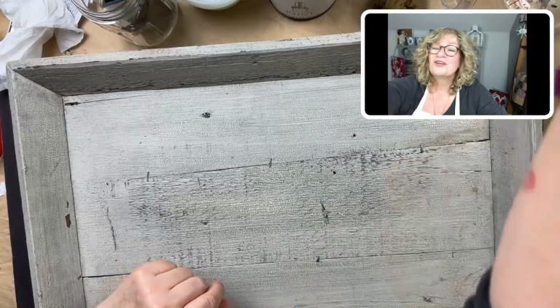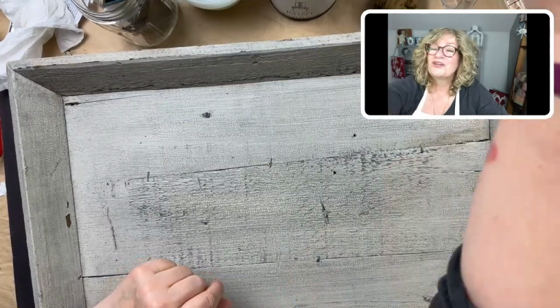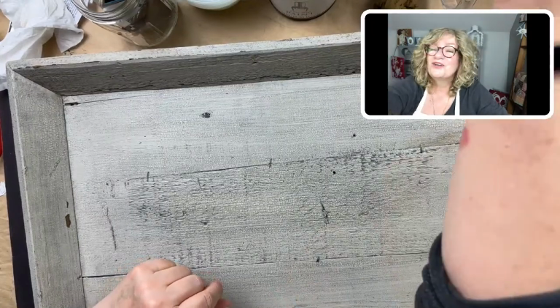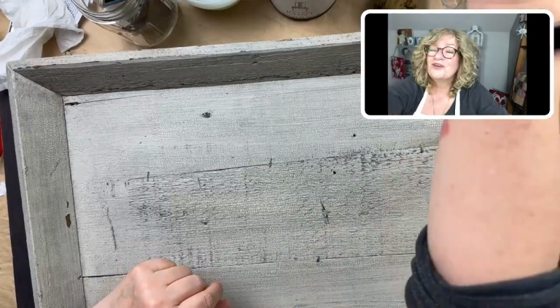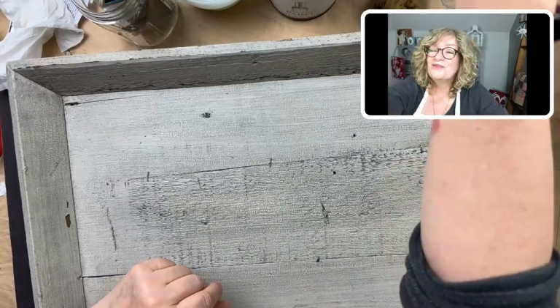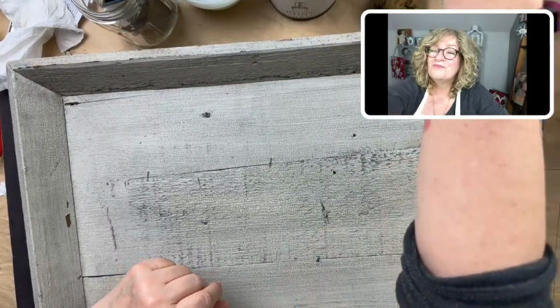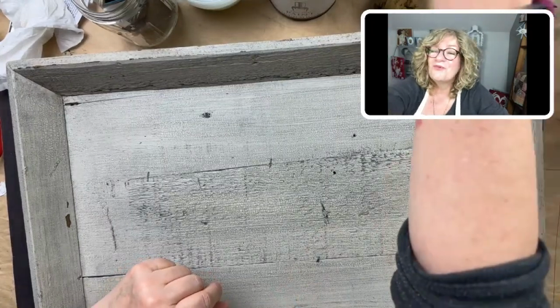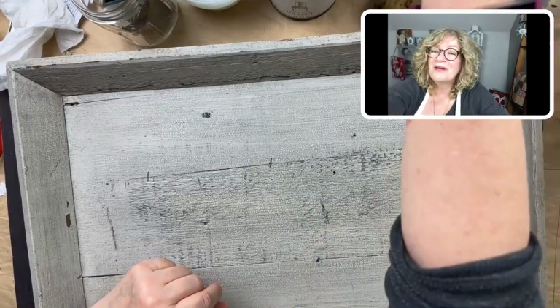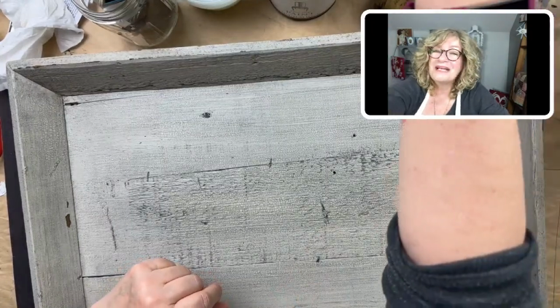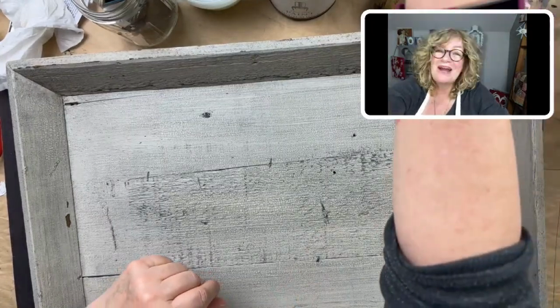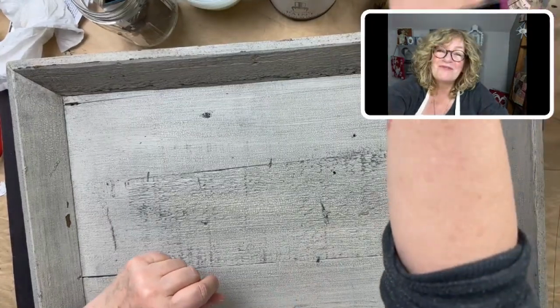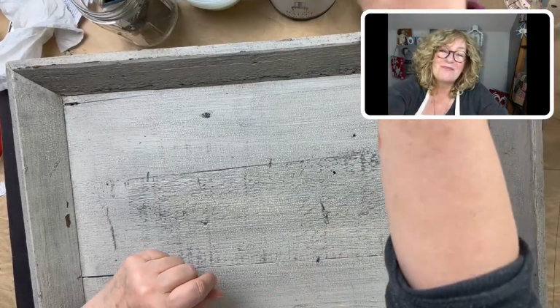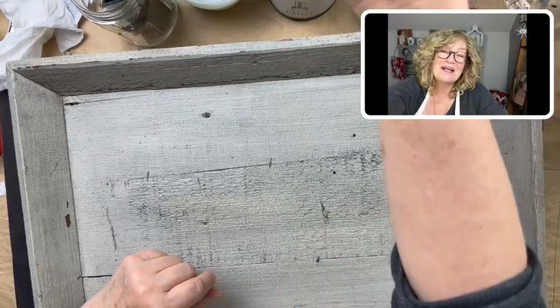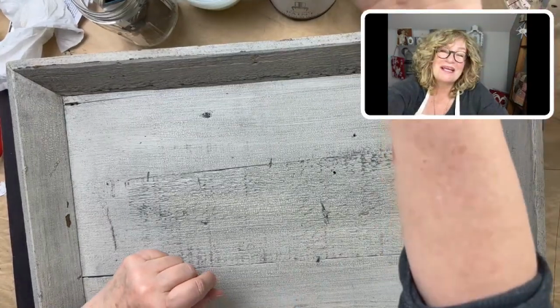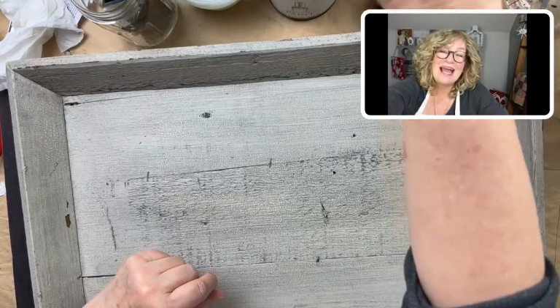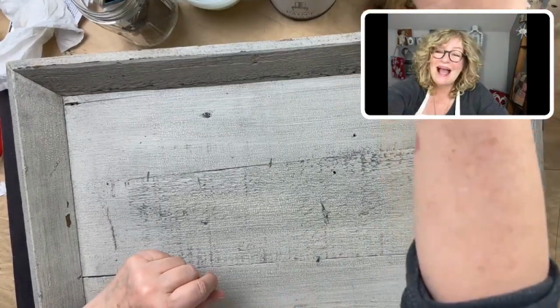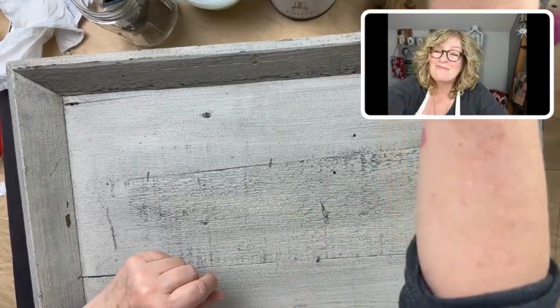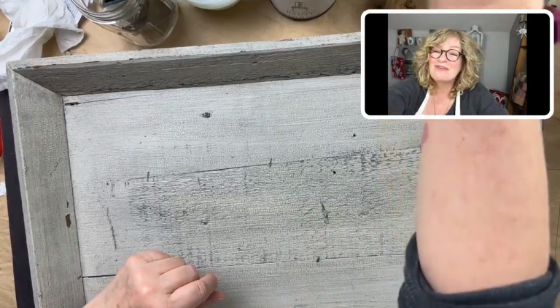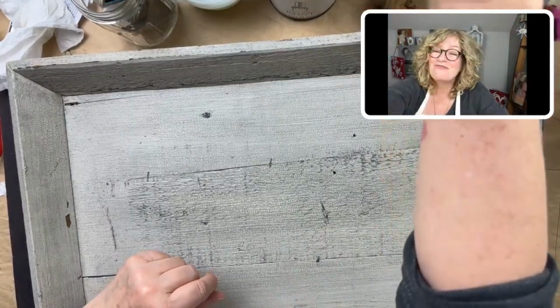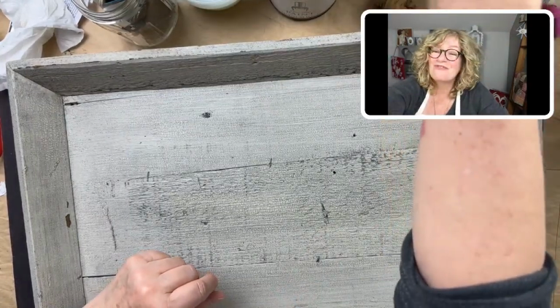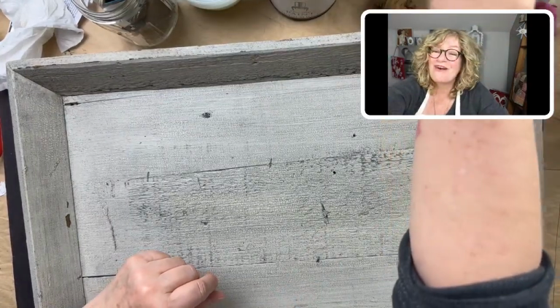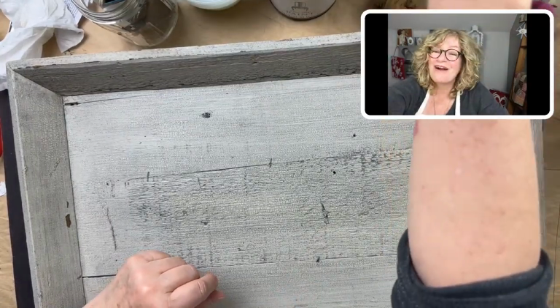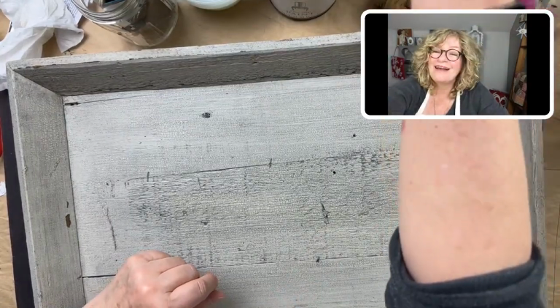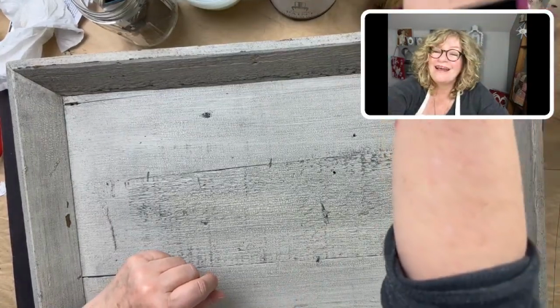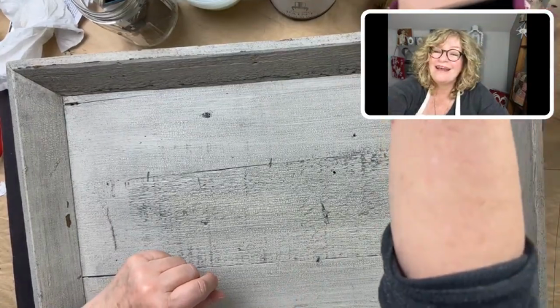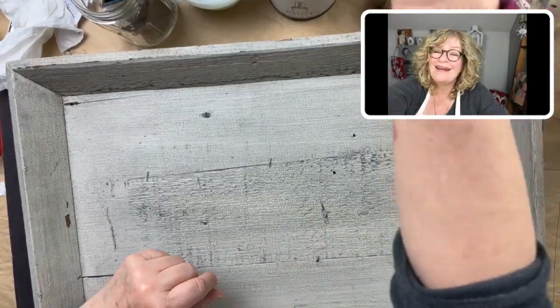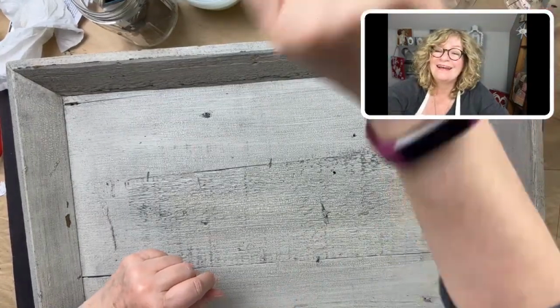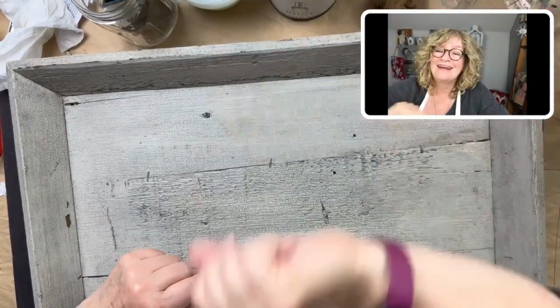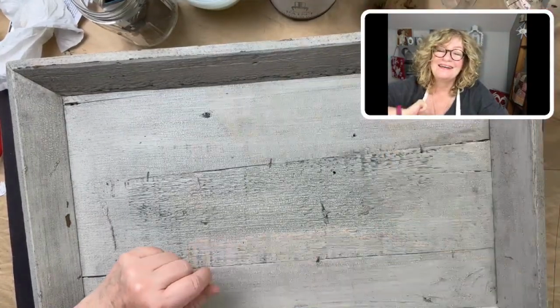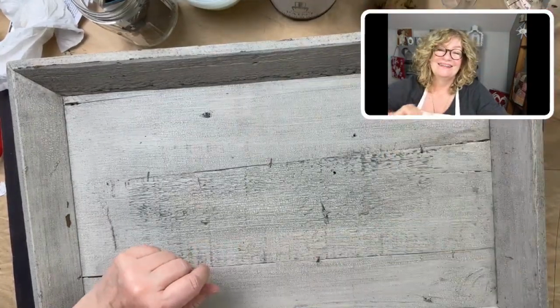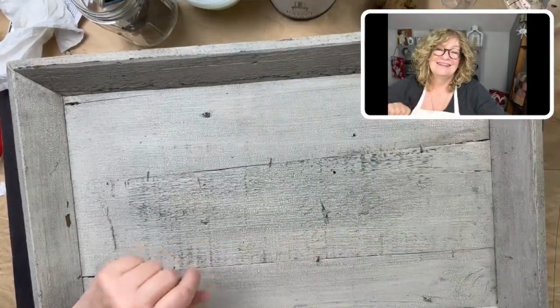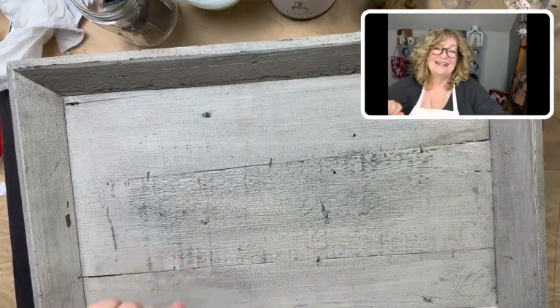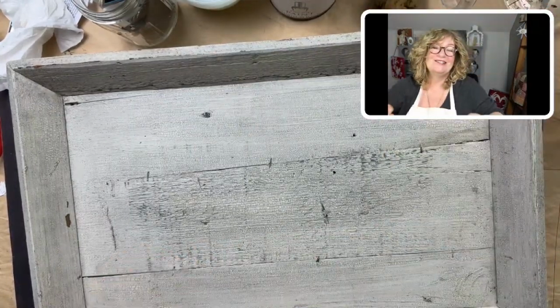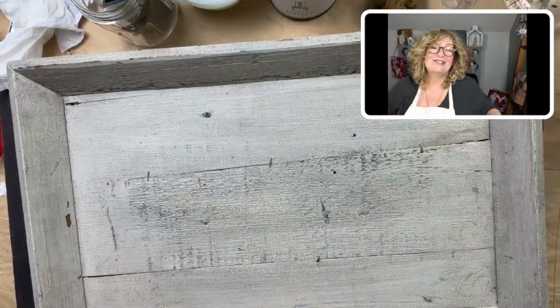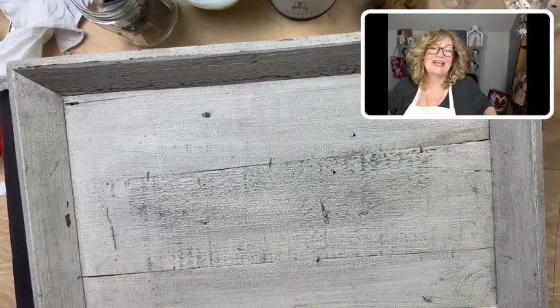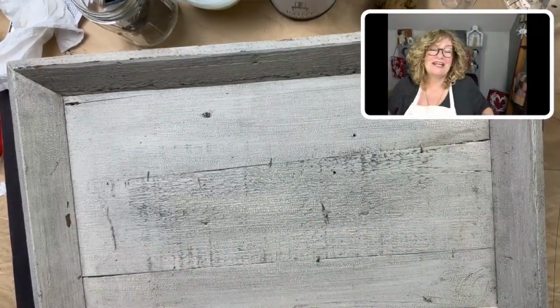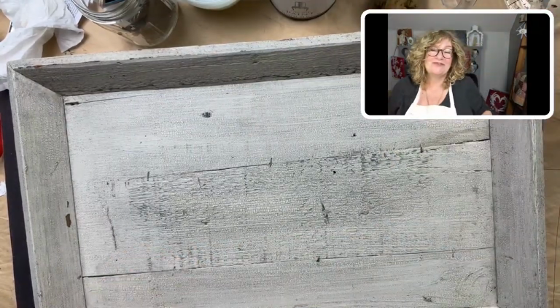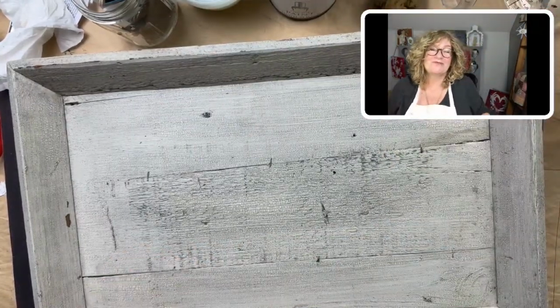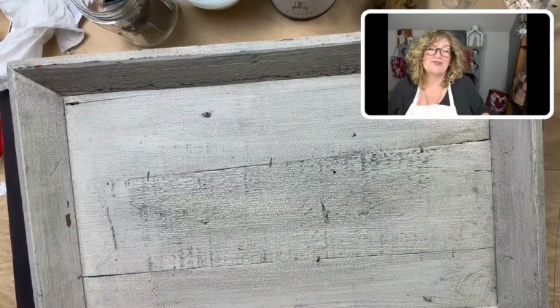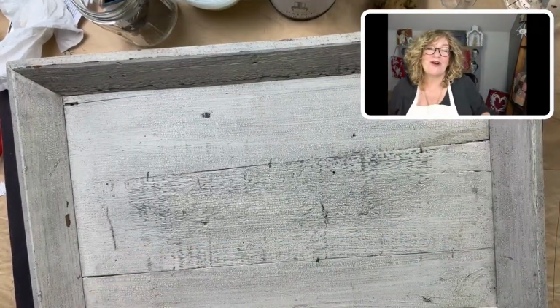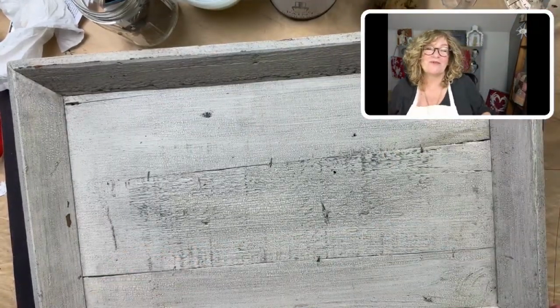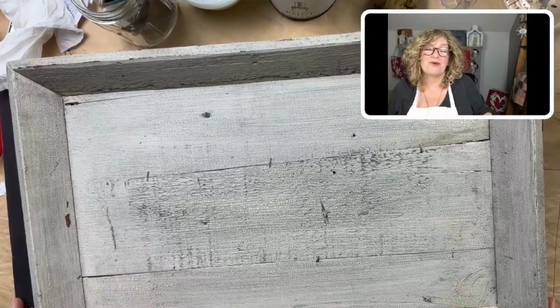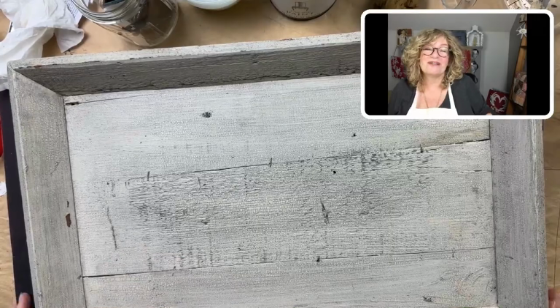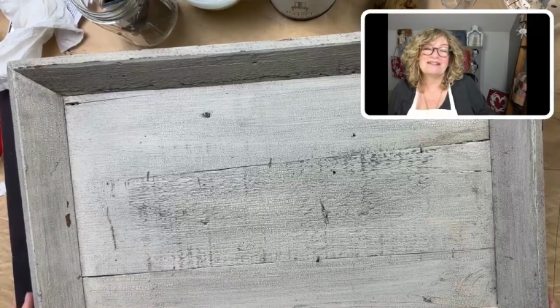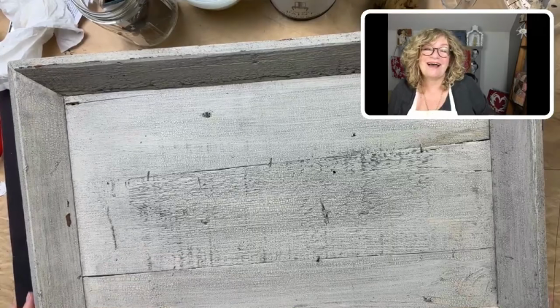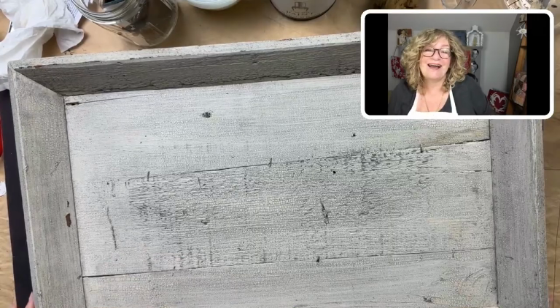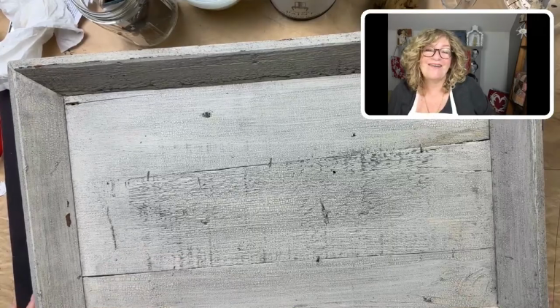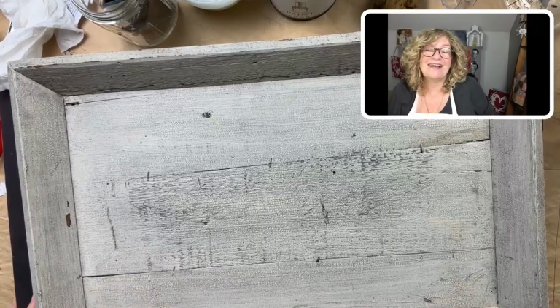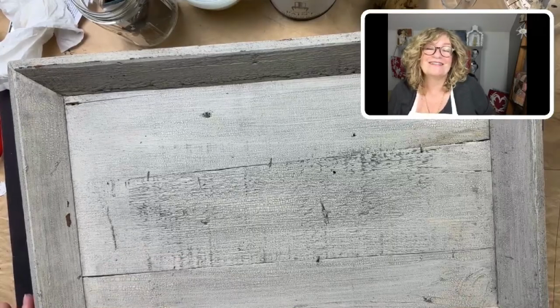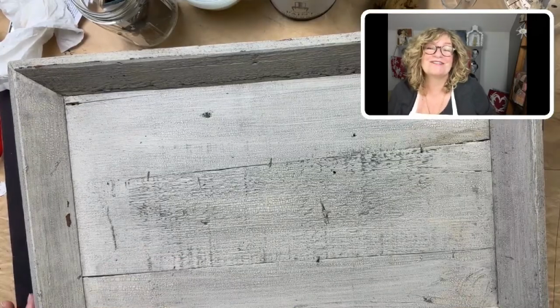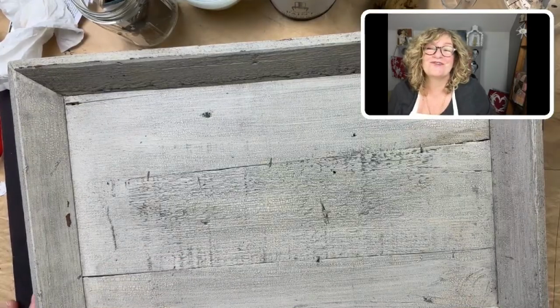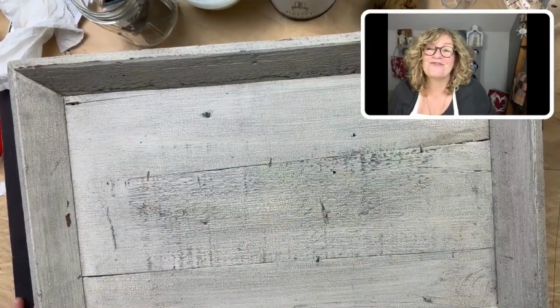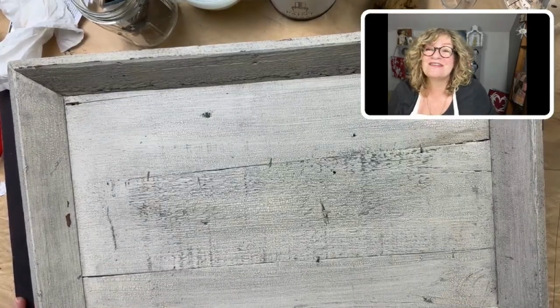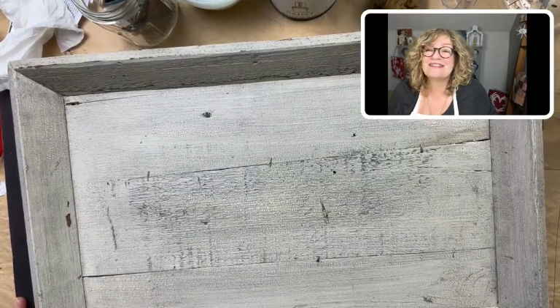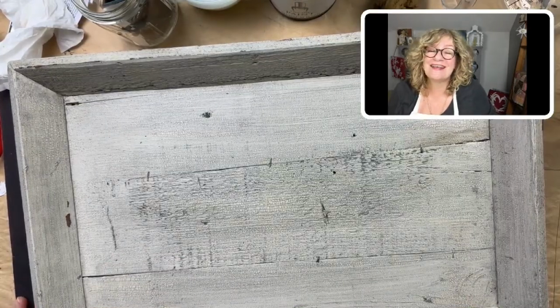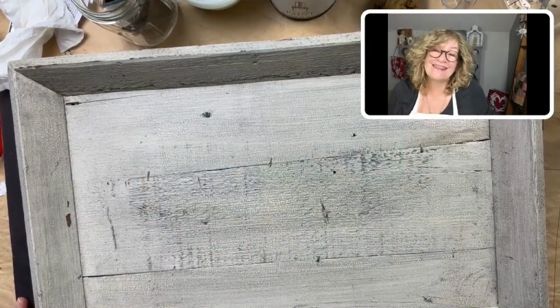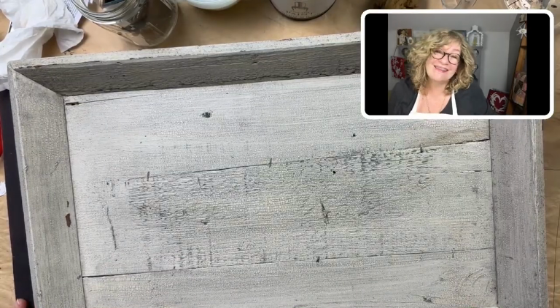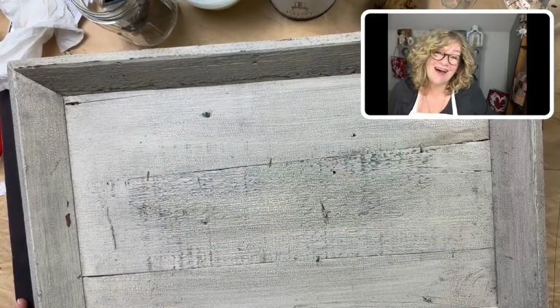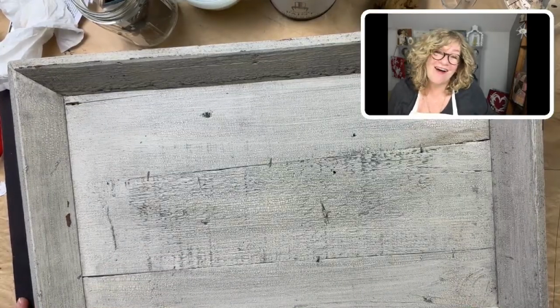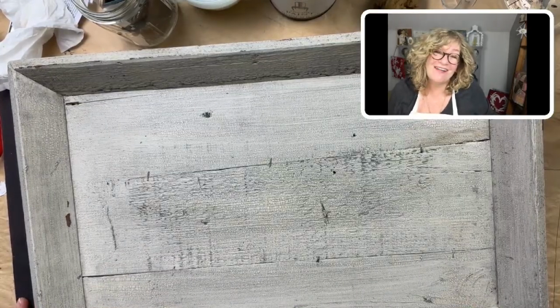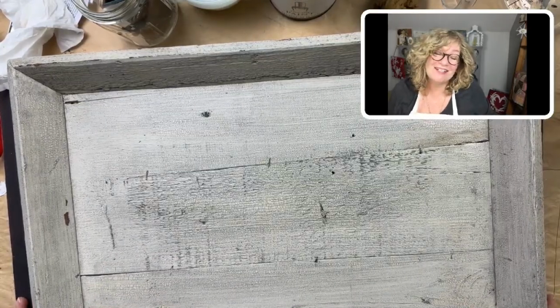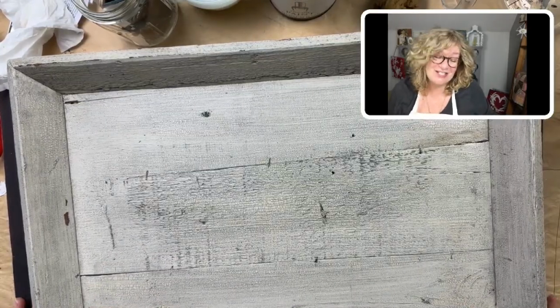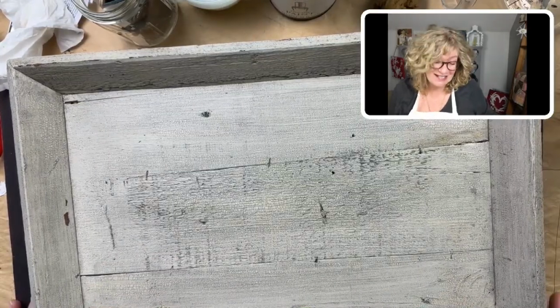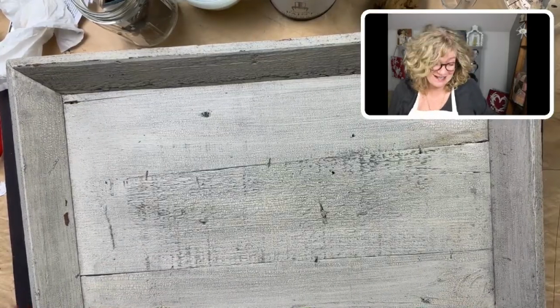Good morning everybody, happy Friday. It's Jane from Chalk Mercantile and Surface Anthology.